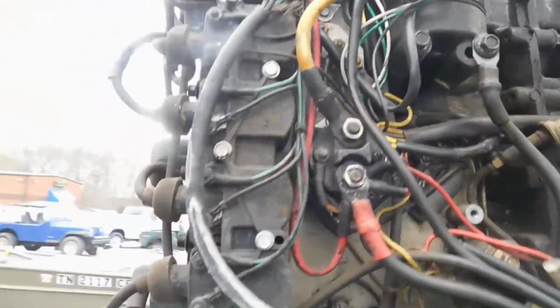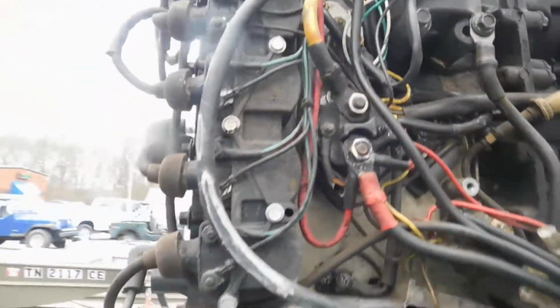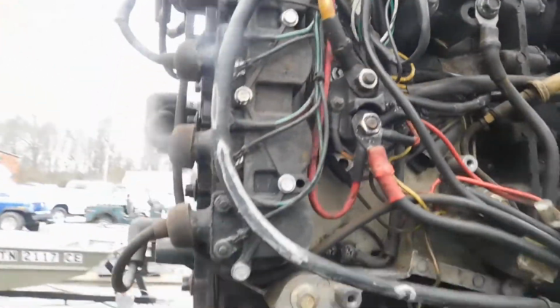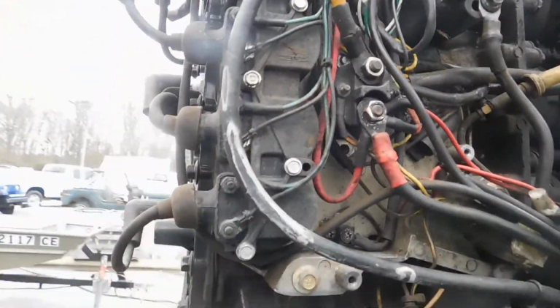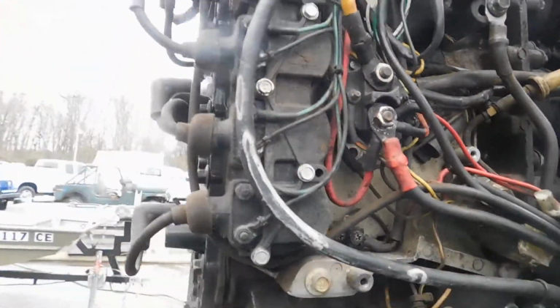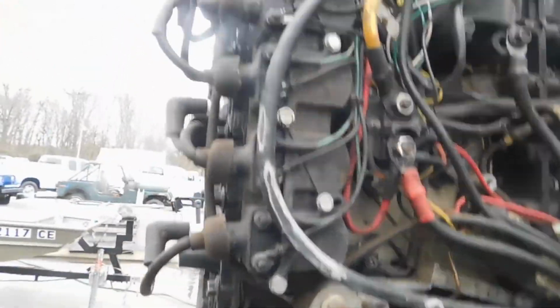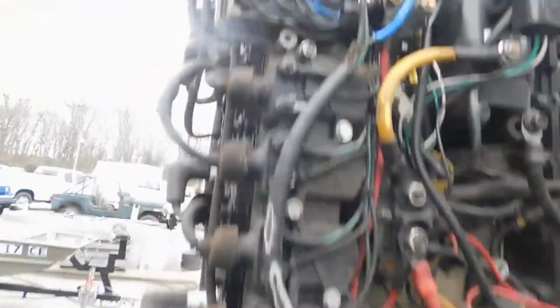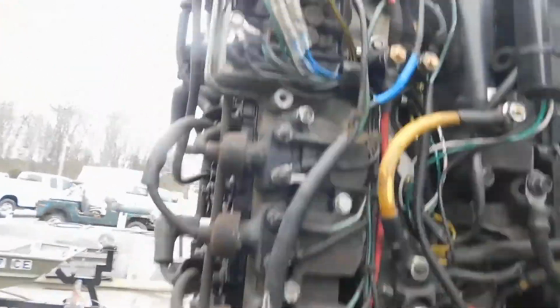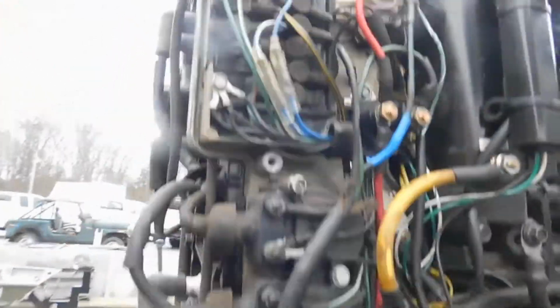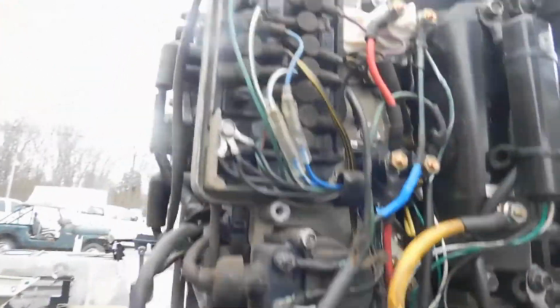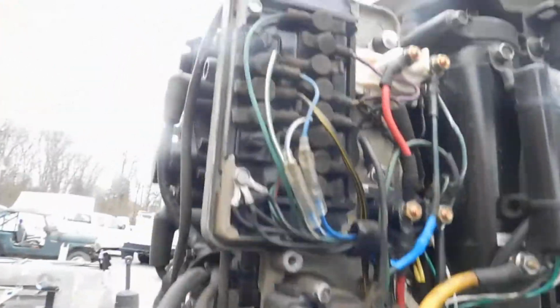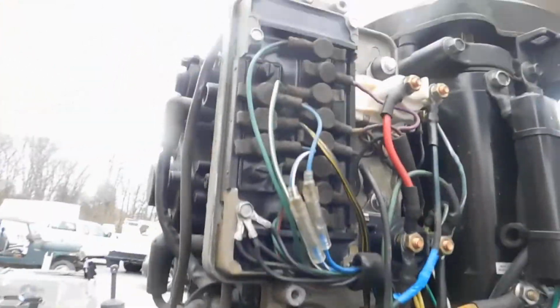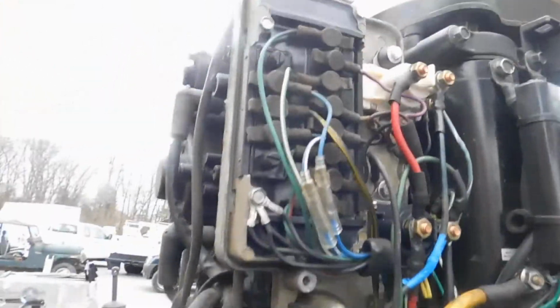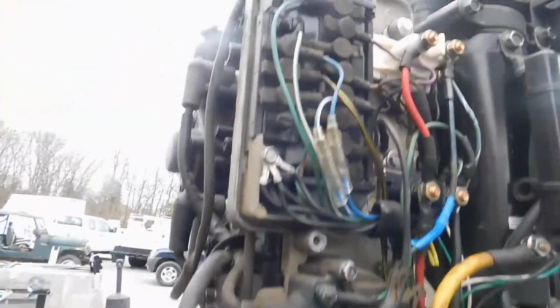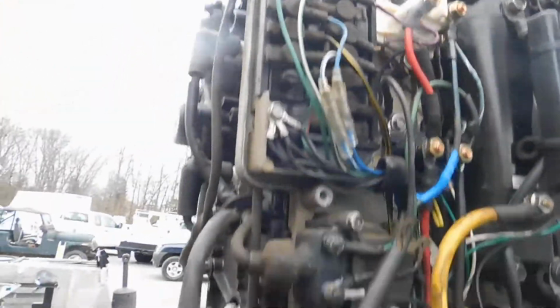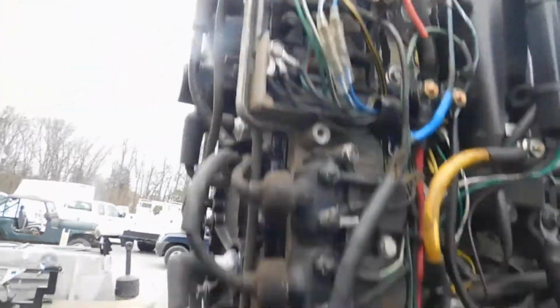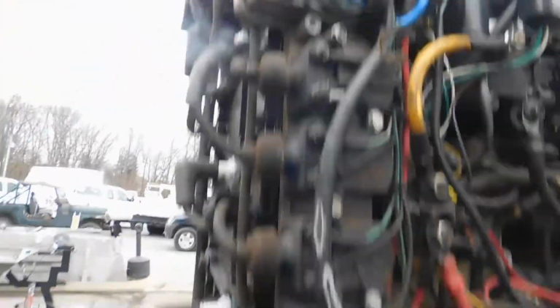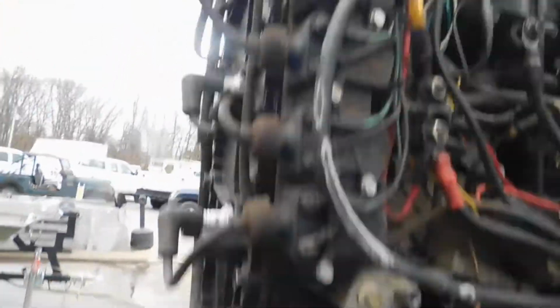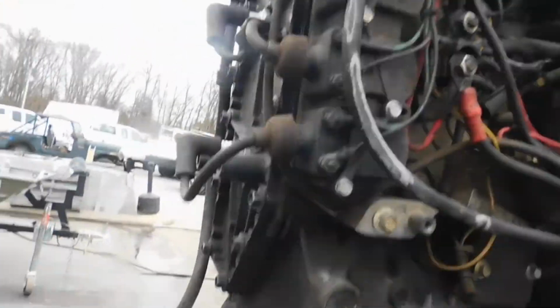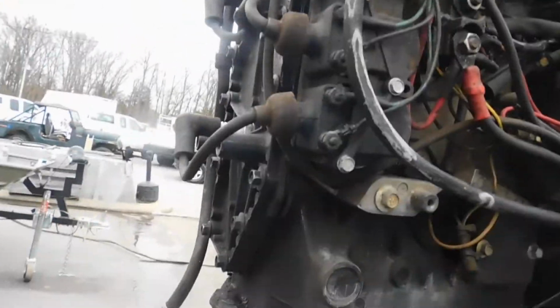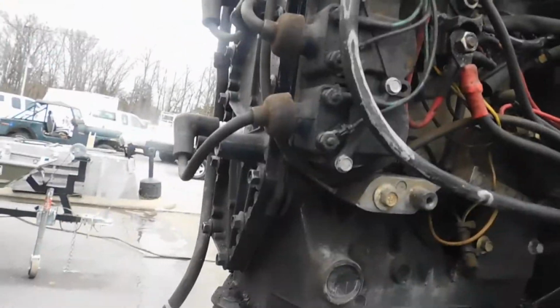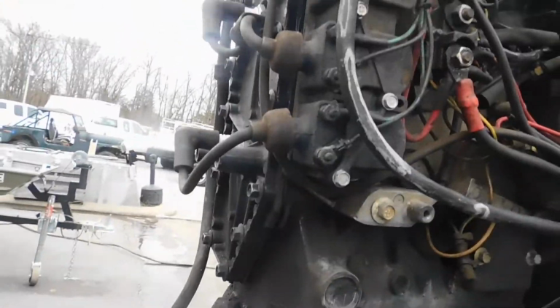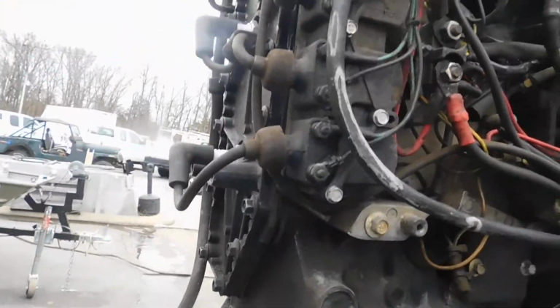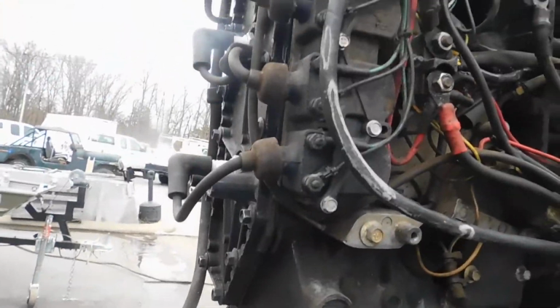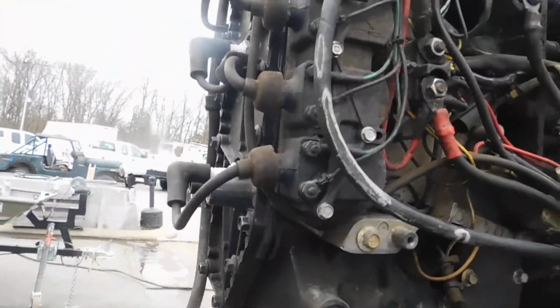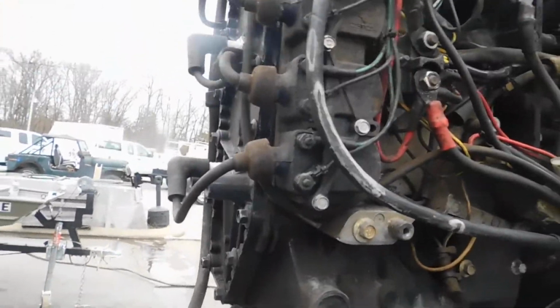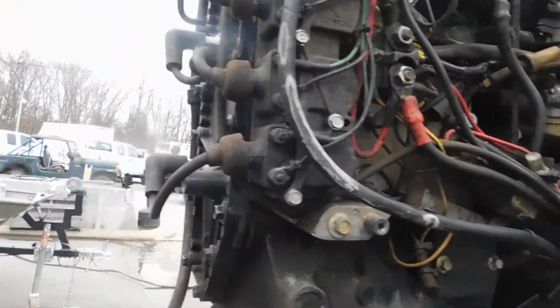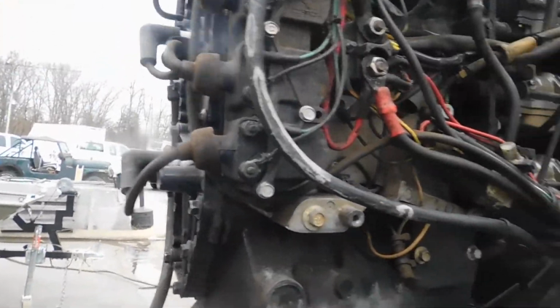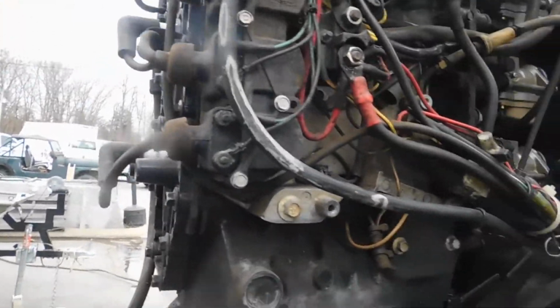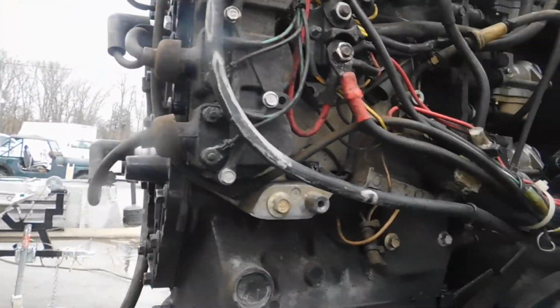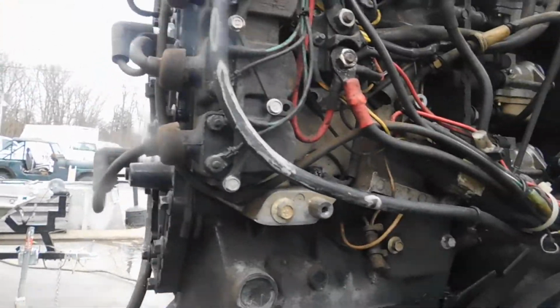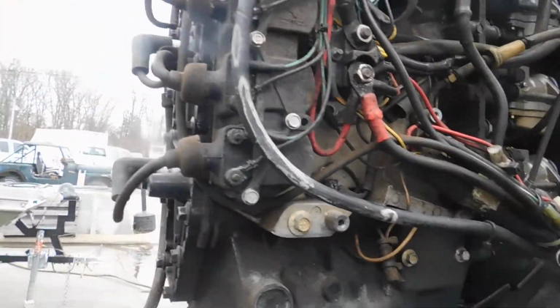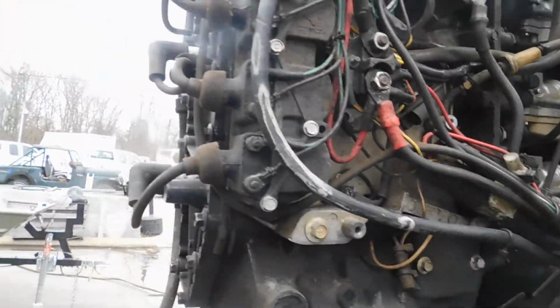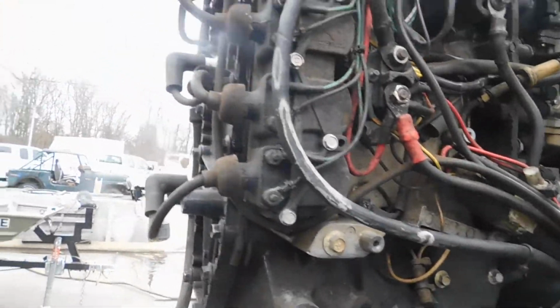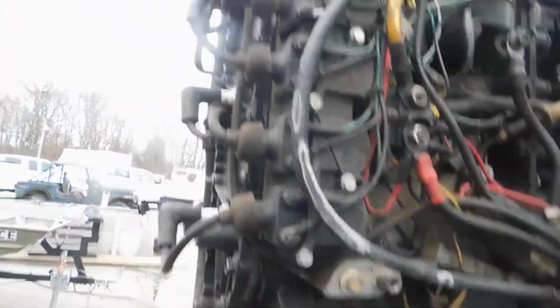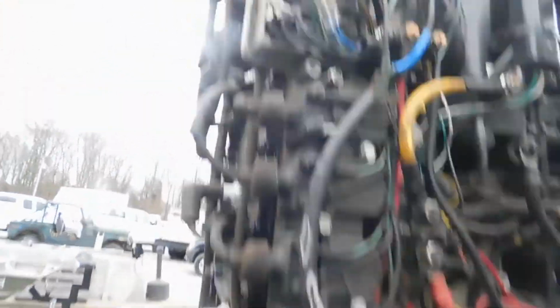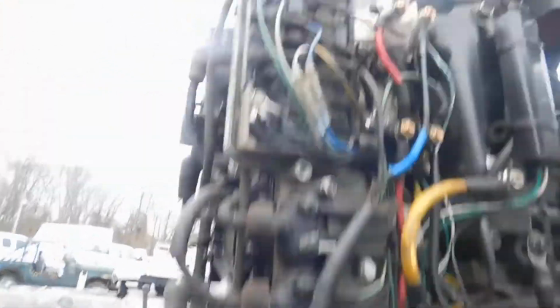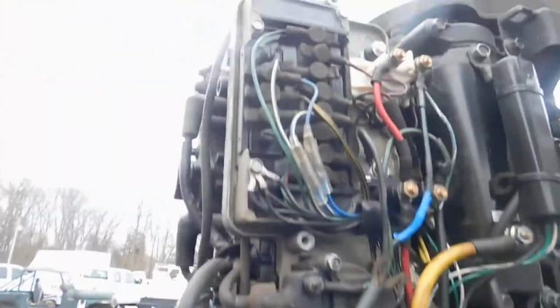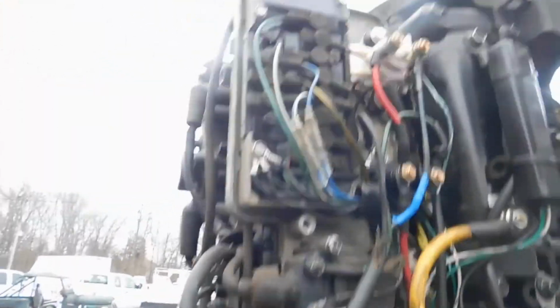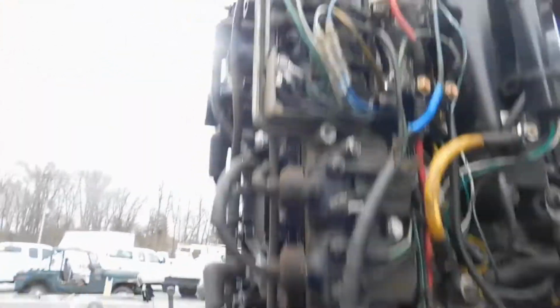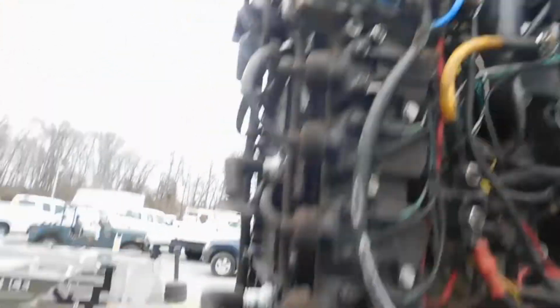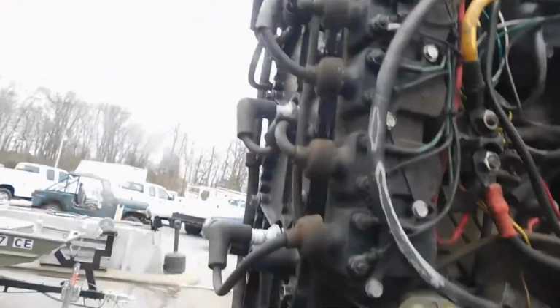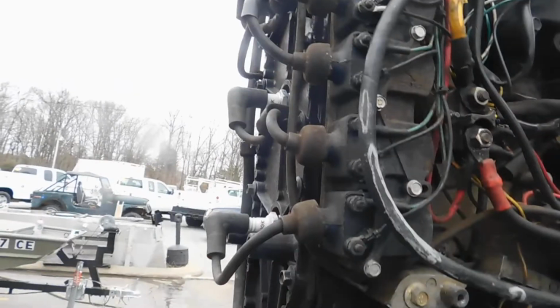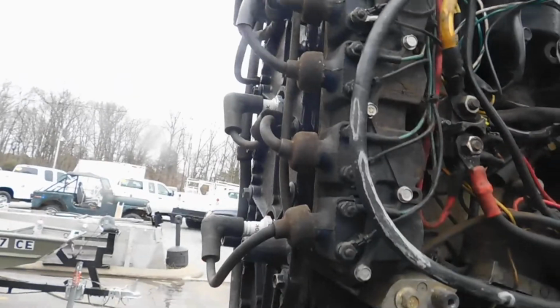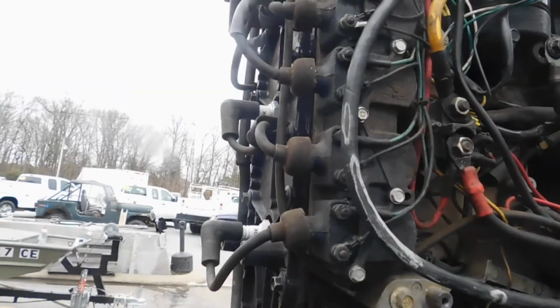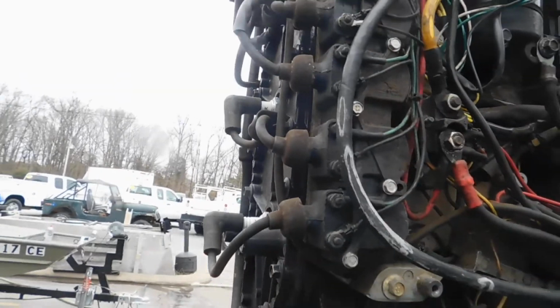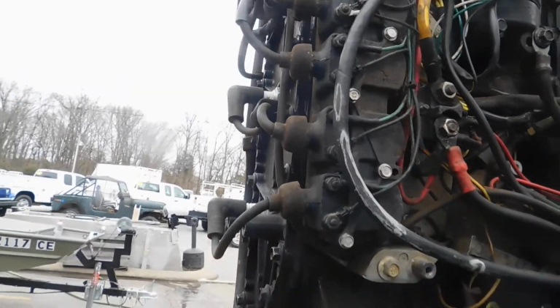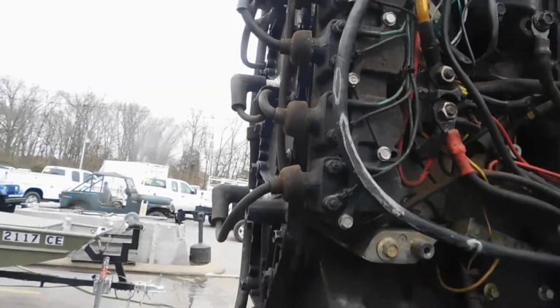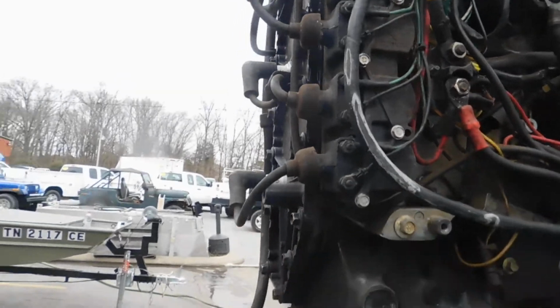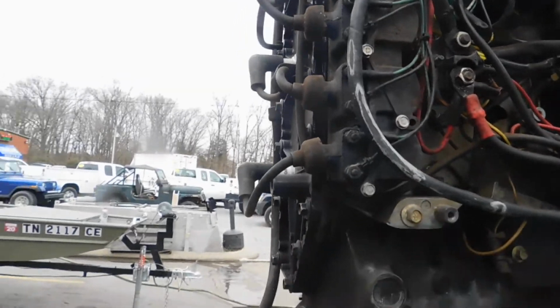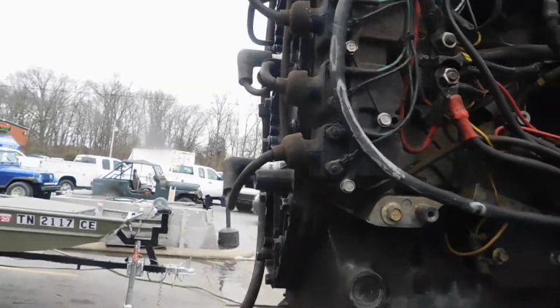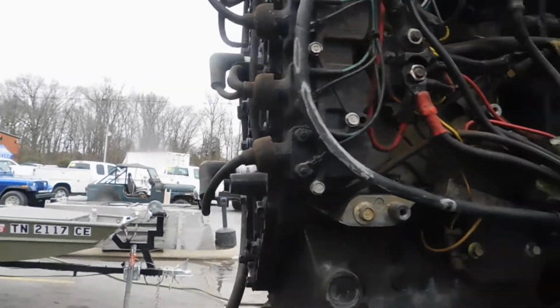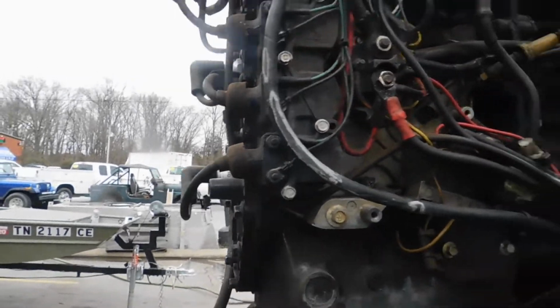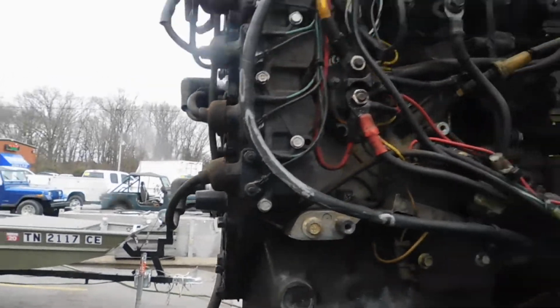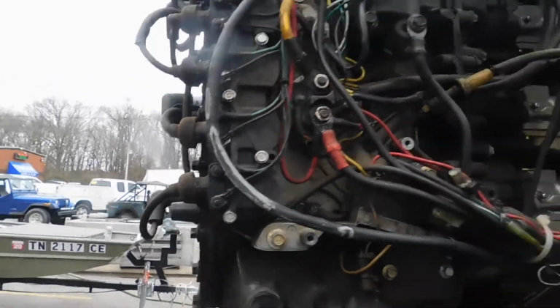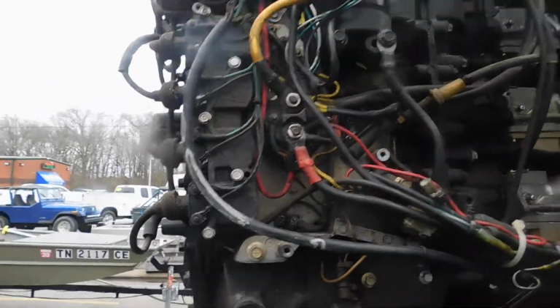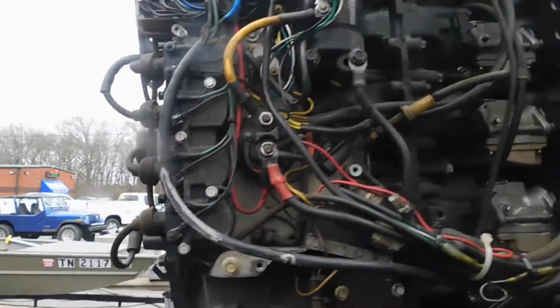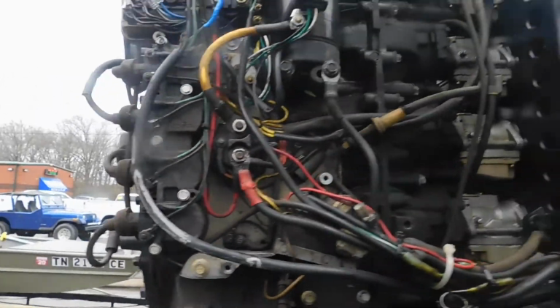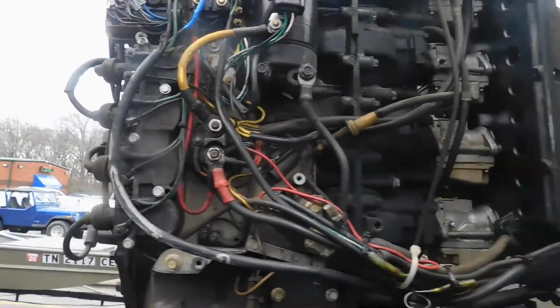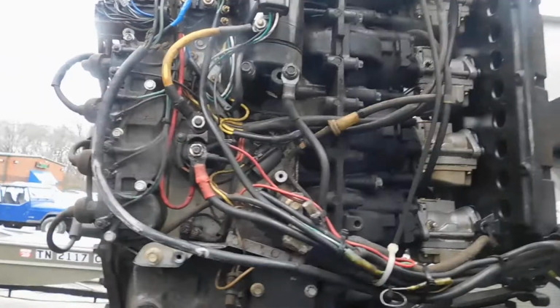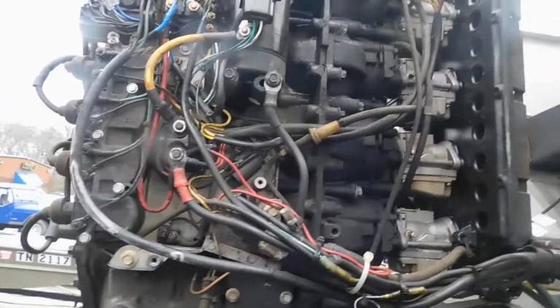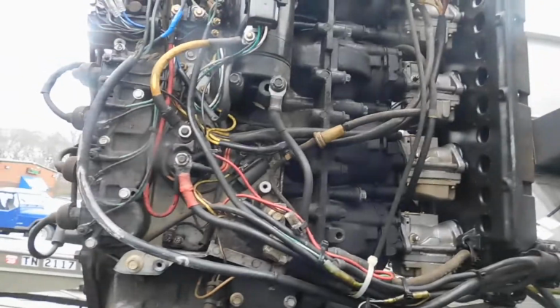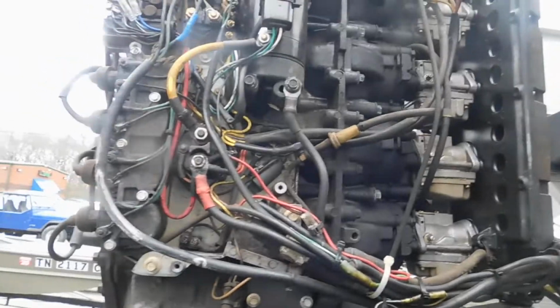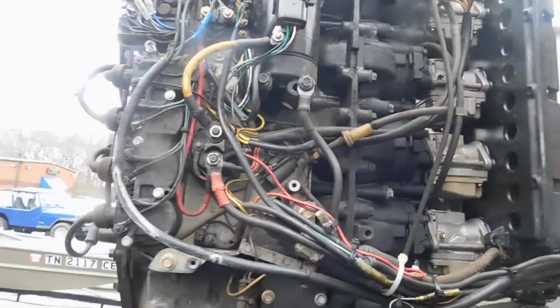Ran a compression check — compression was good and even on all of them. Ran a spark check — good spark on all of them.